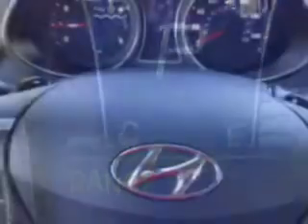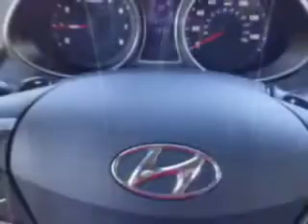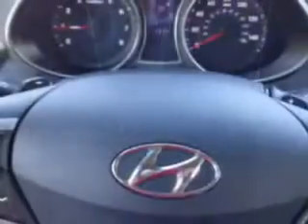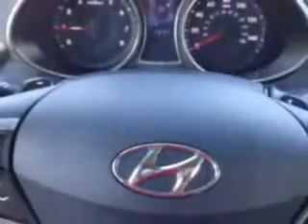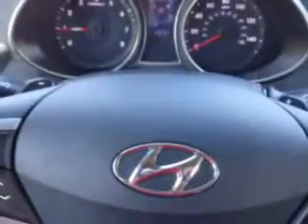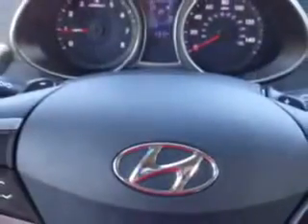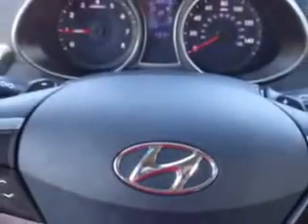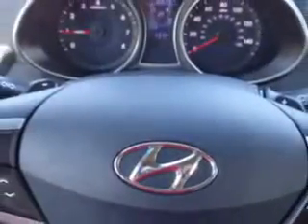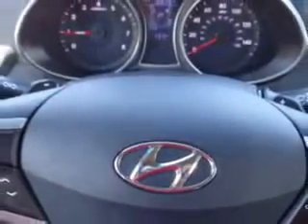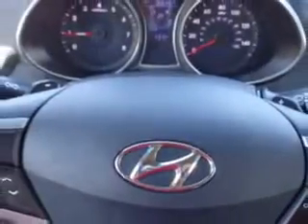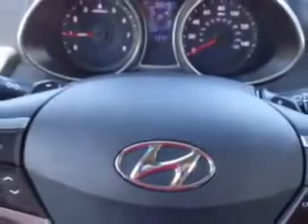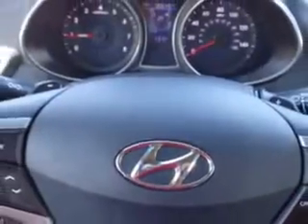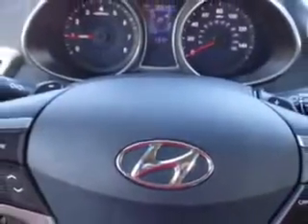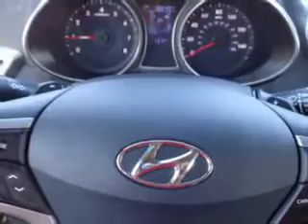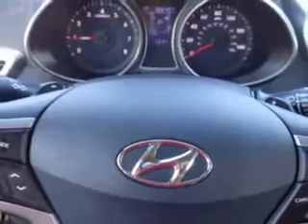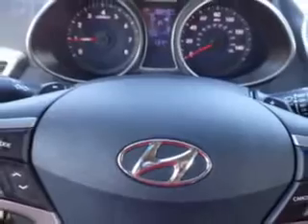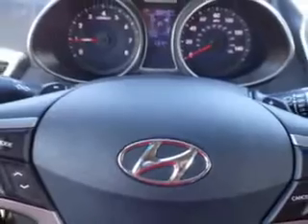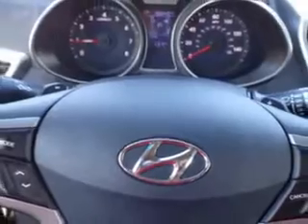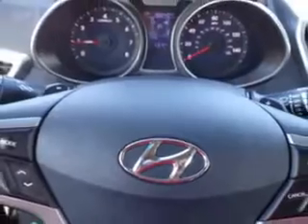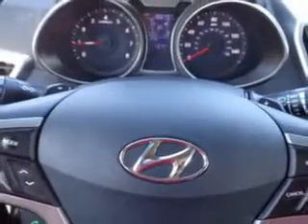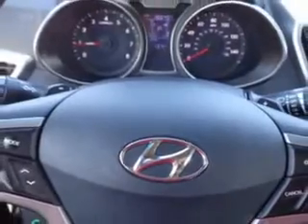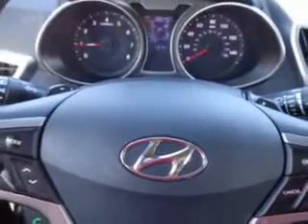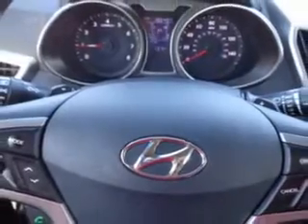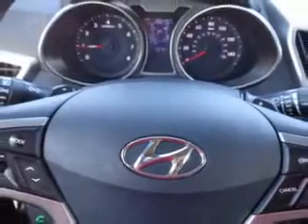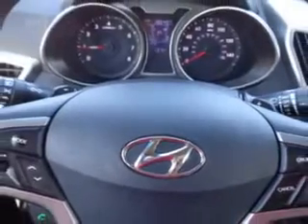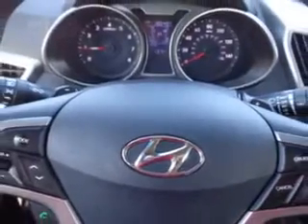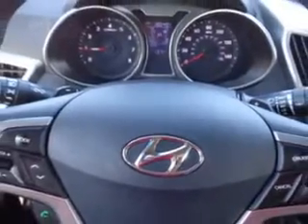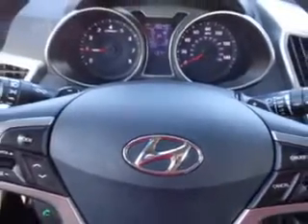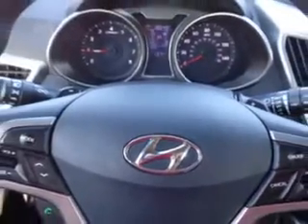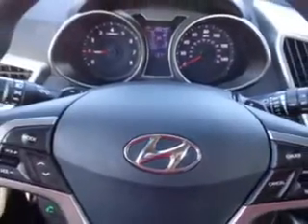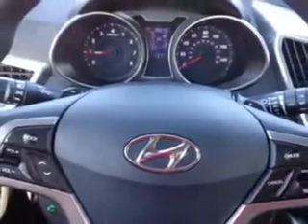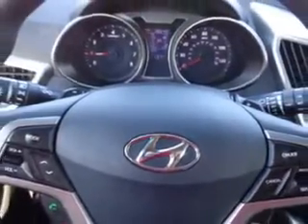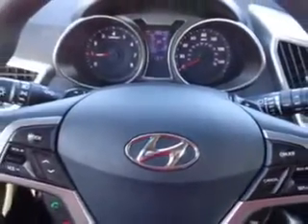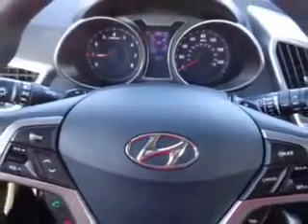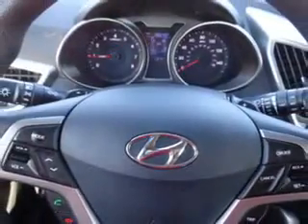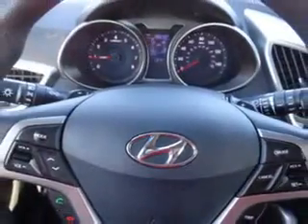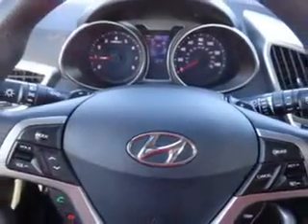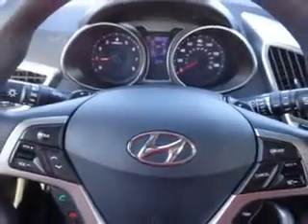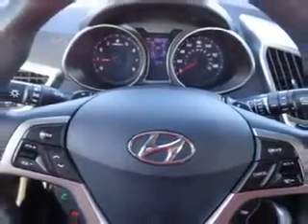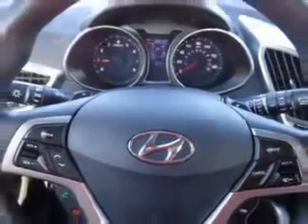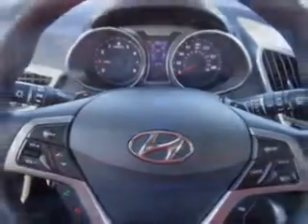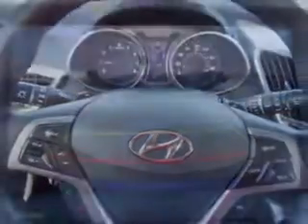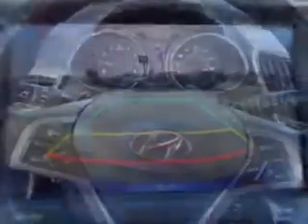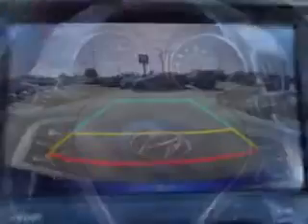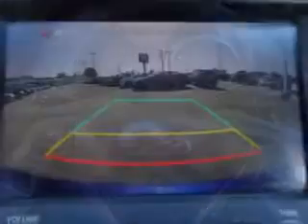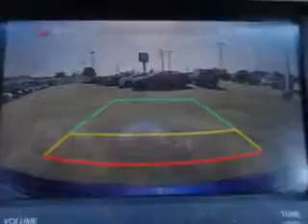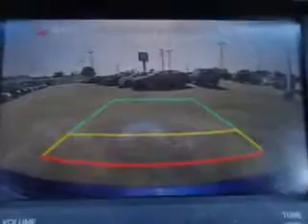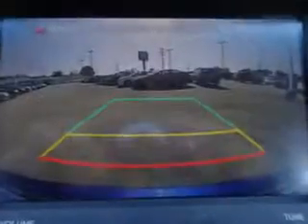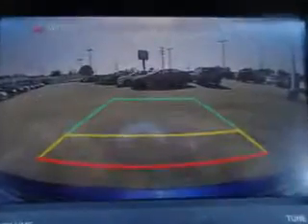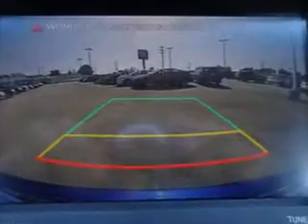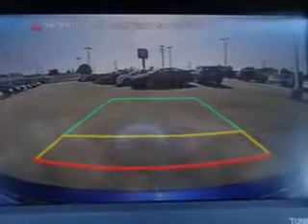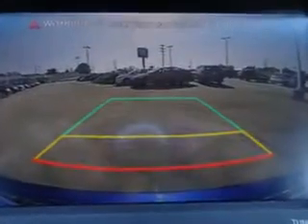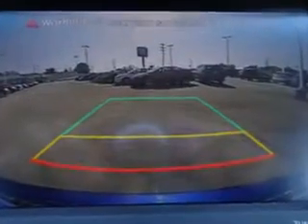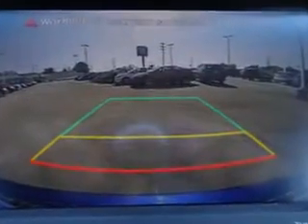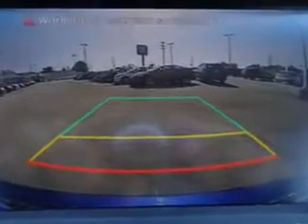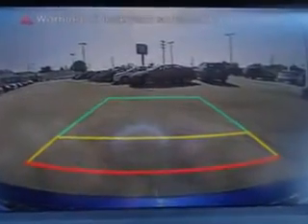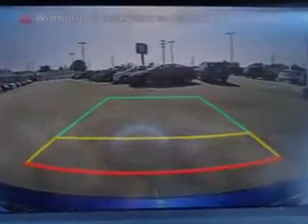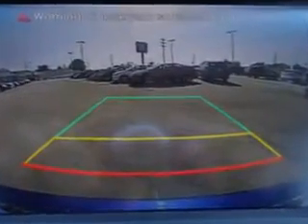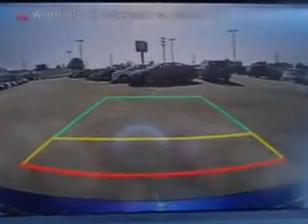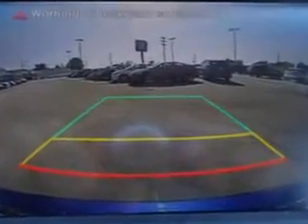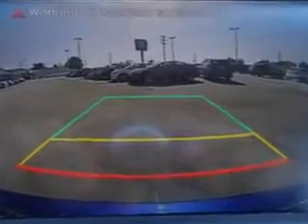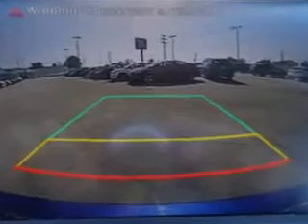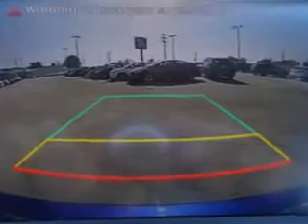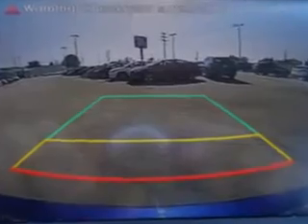Enjoy the drive and have peace of mind in this 2014 Hyundai Veloster. See us at Royston Hyundai today.